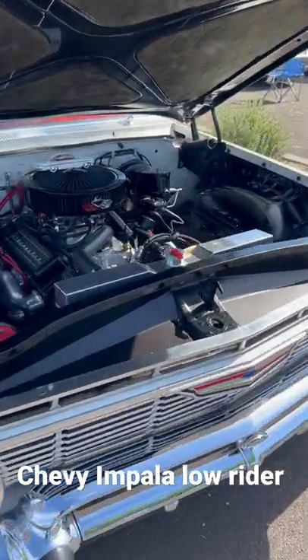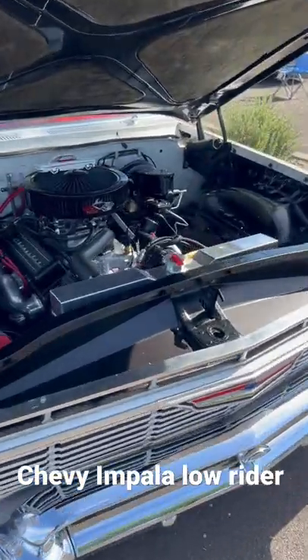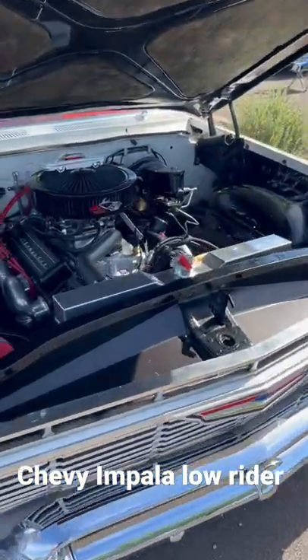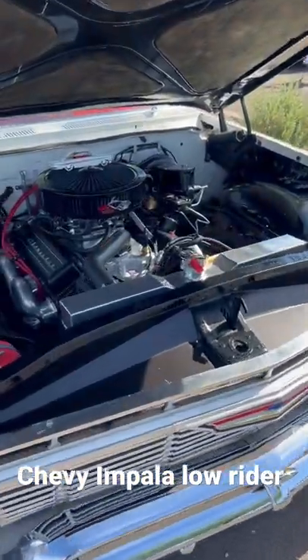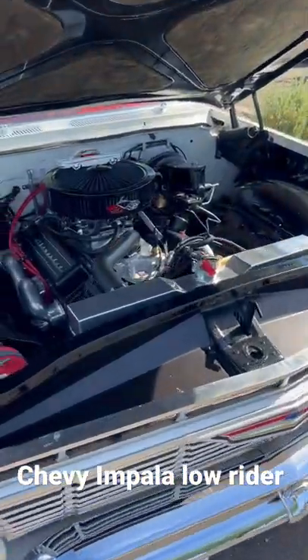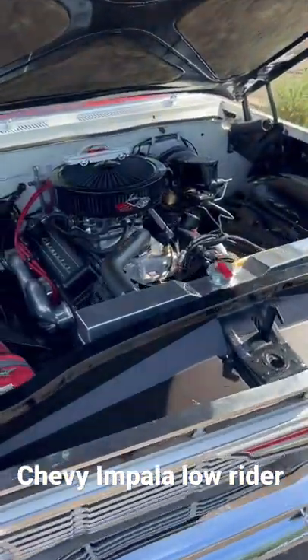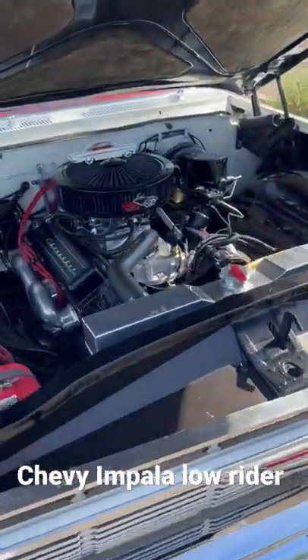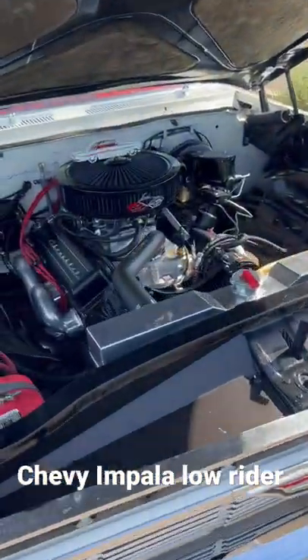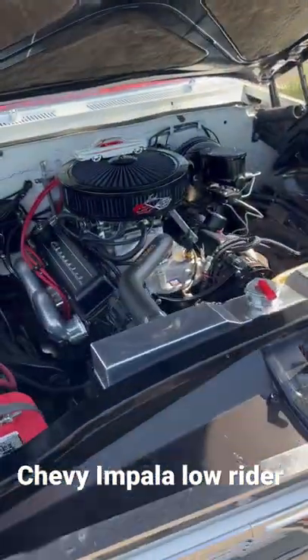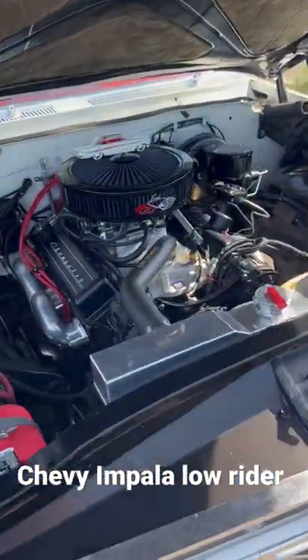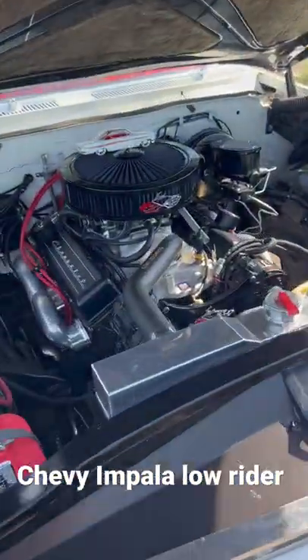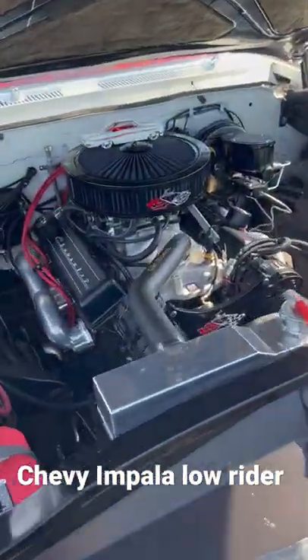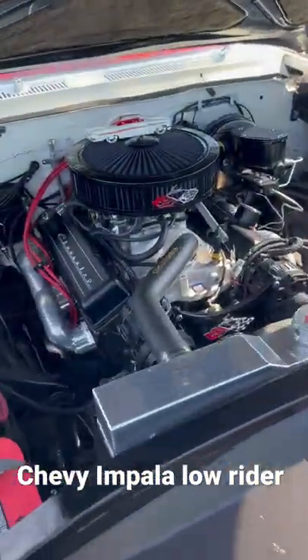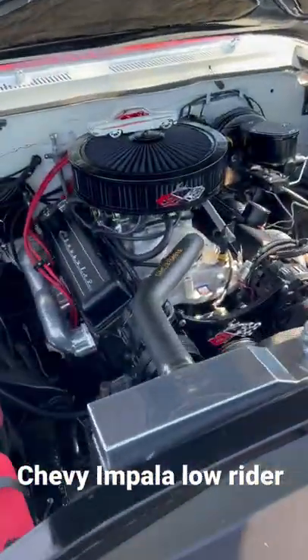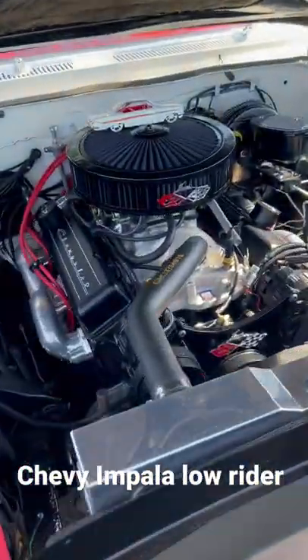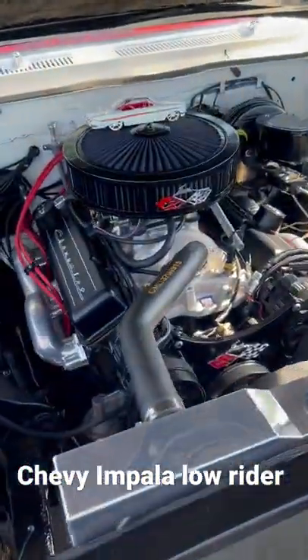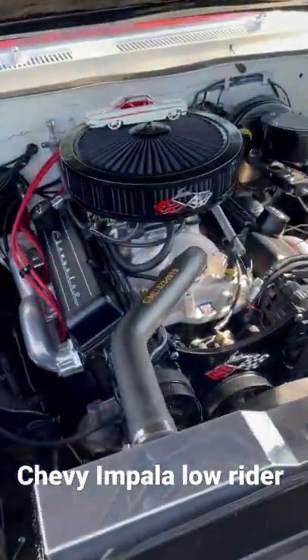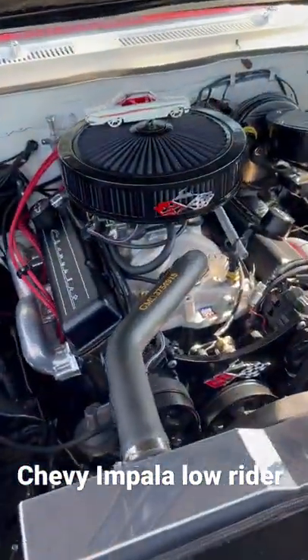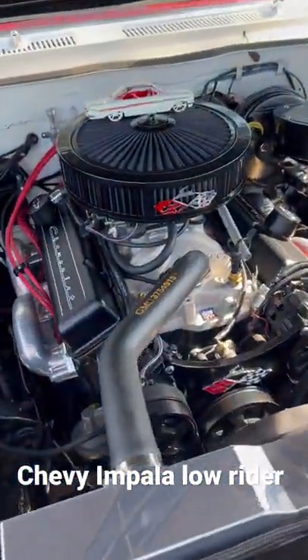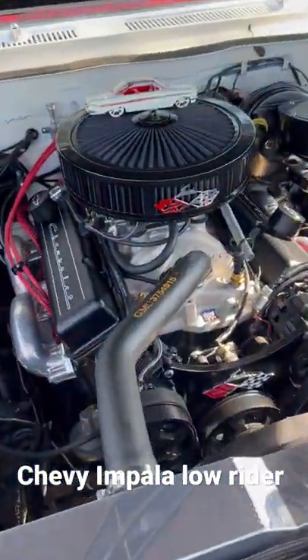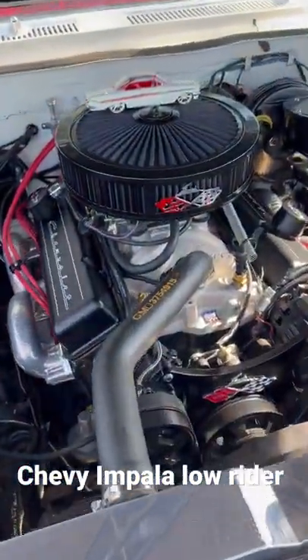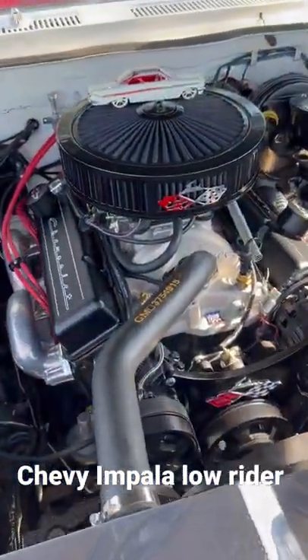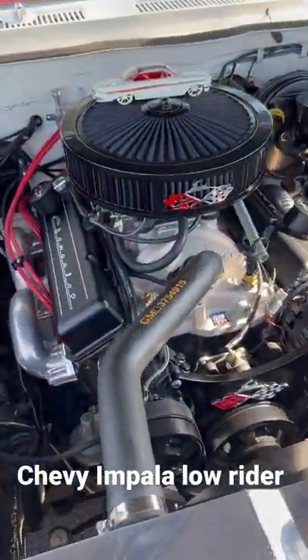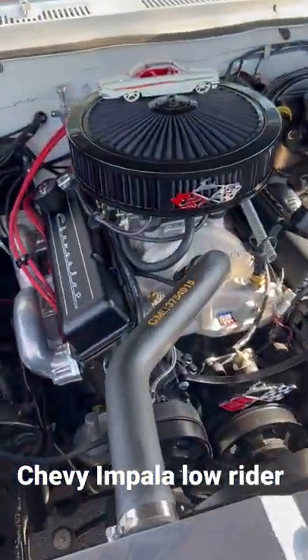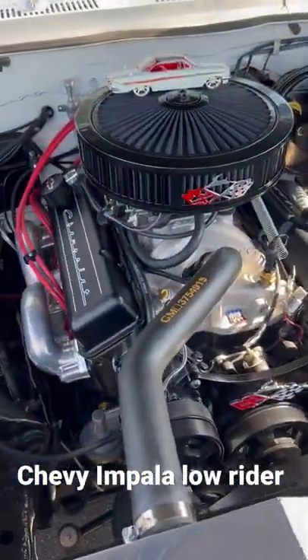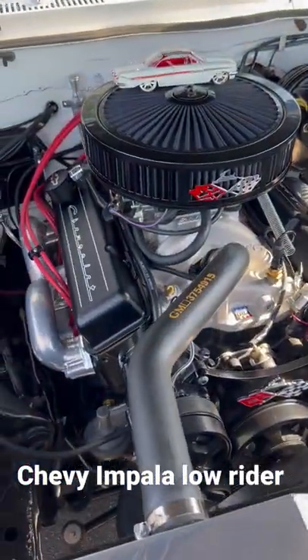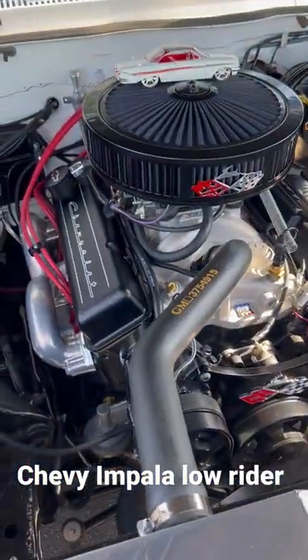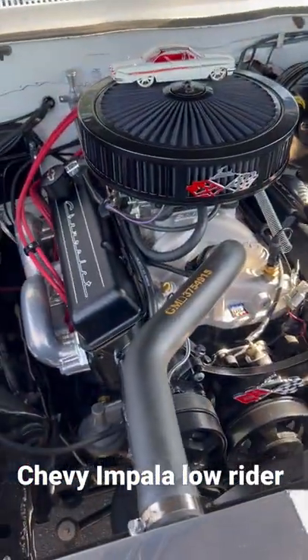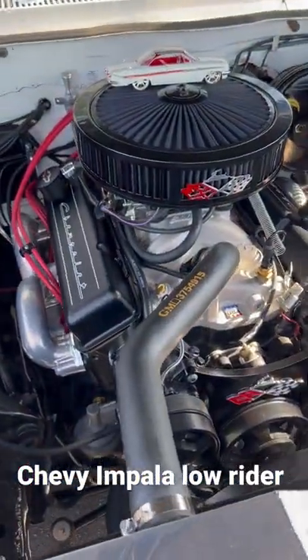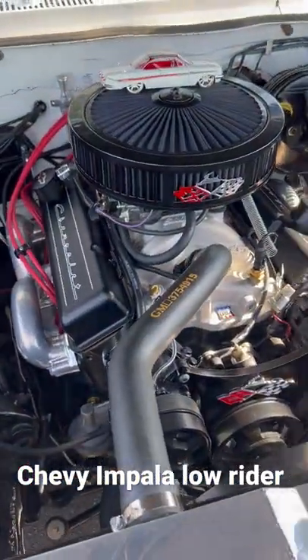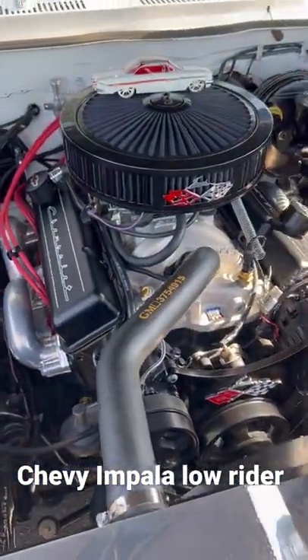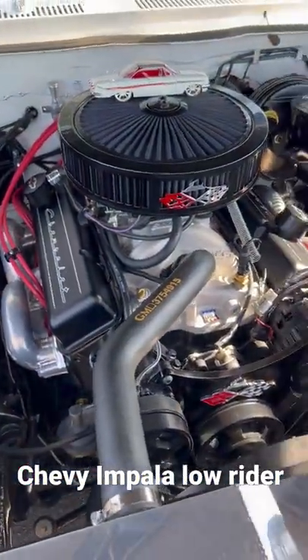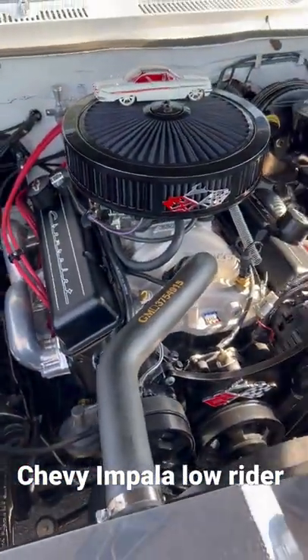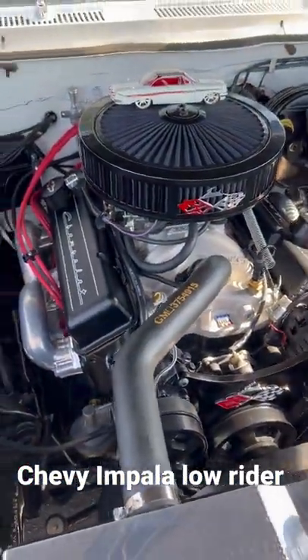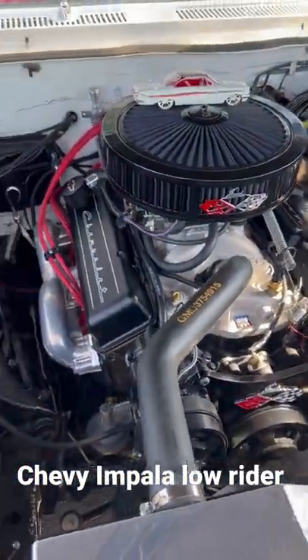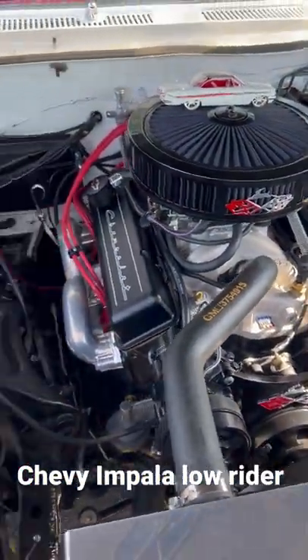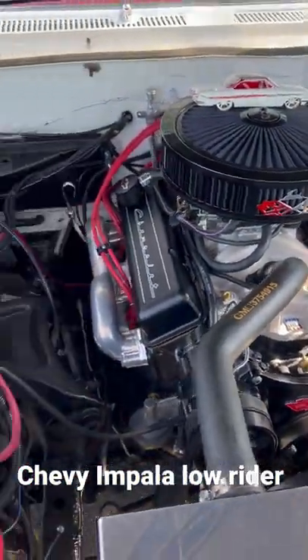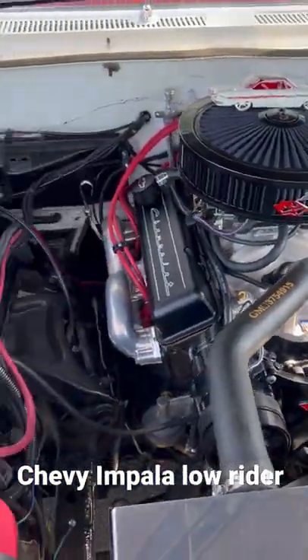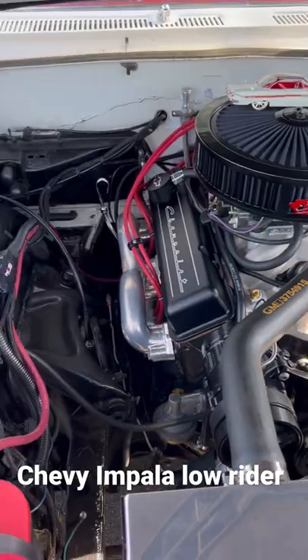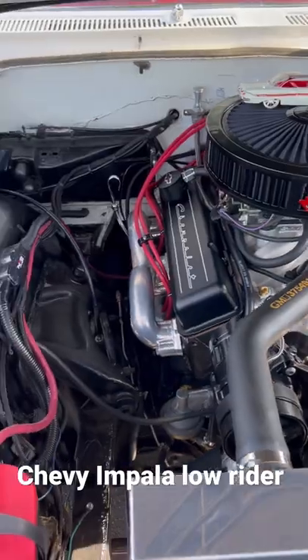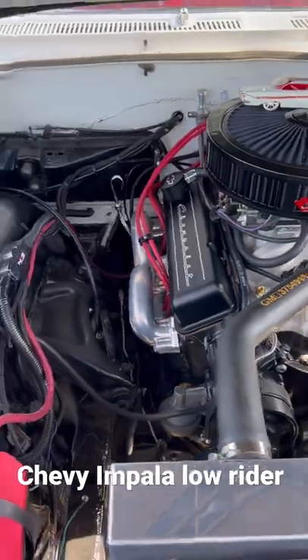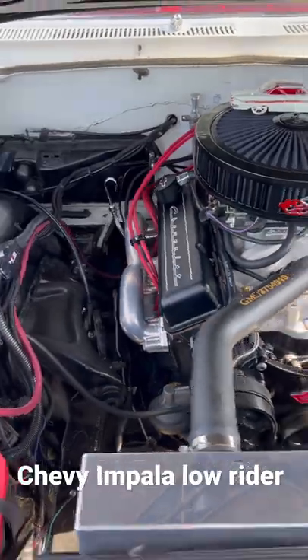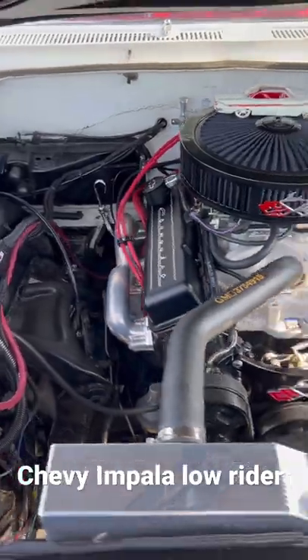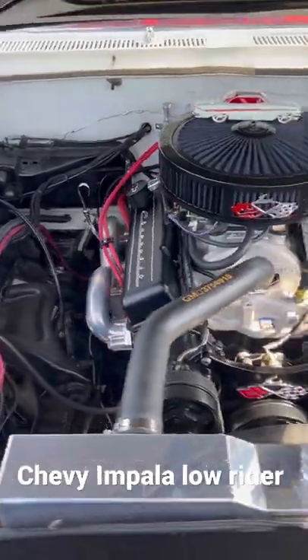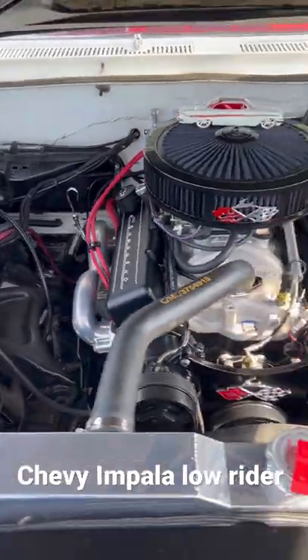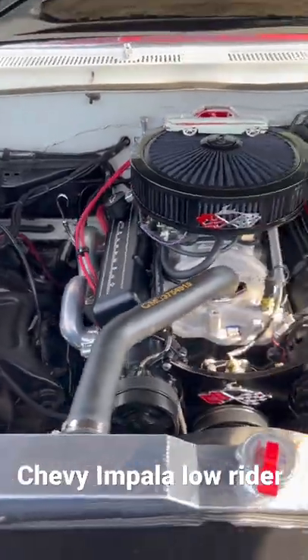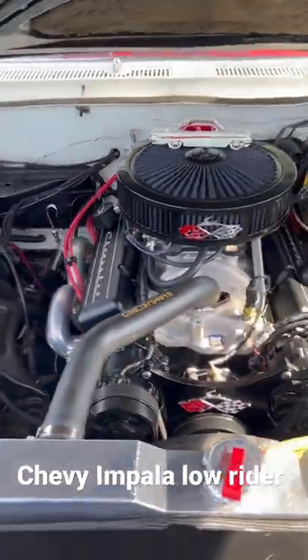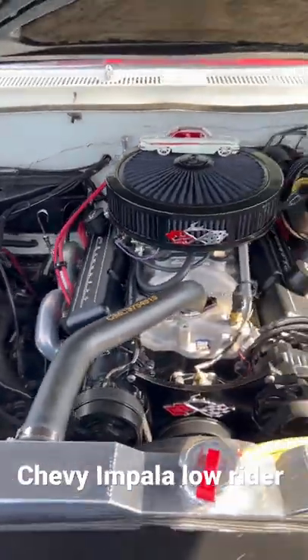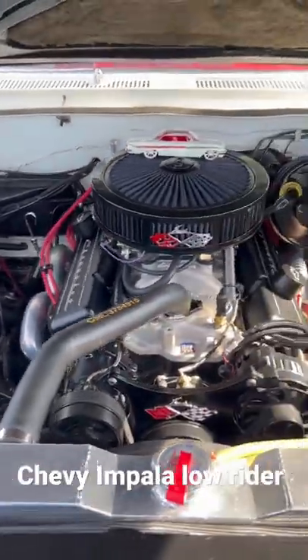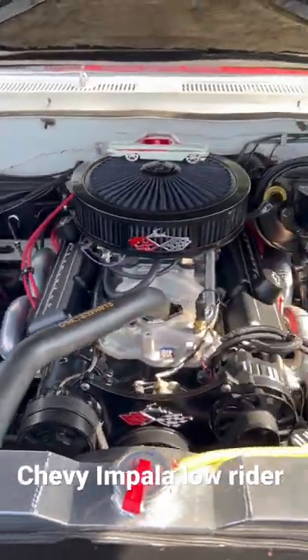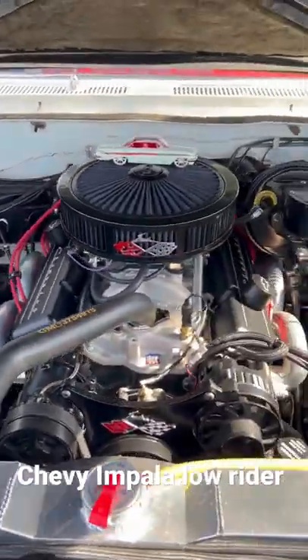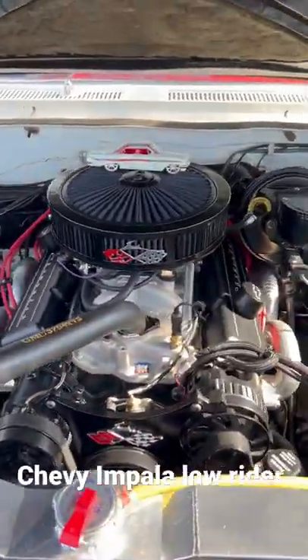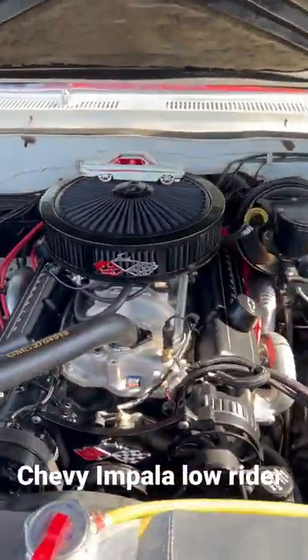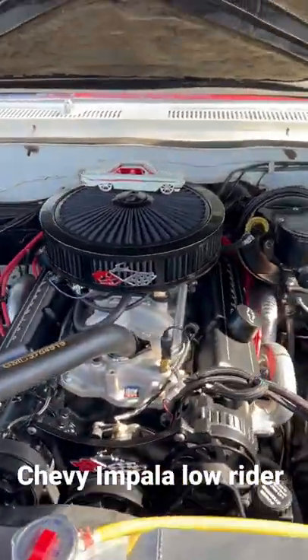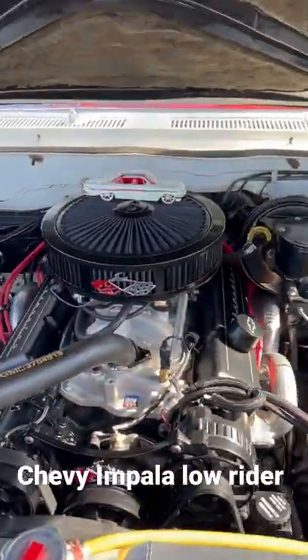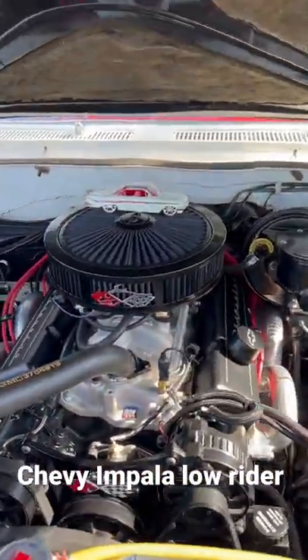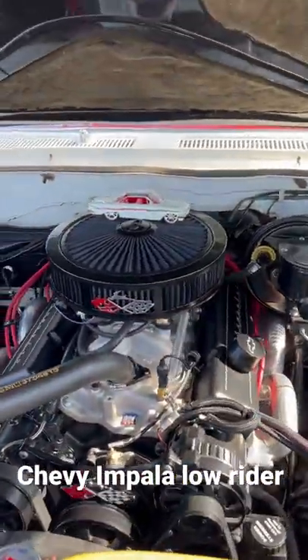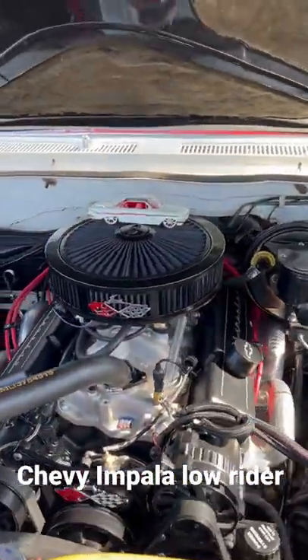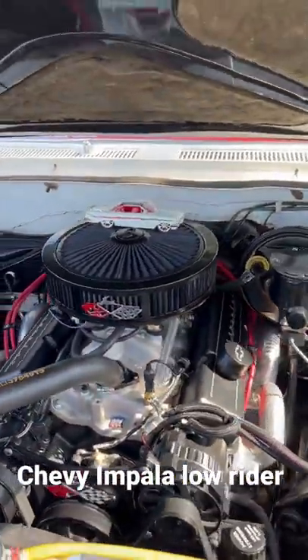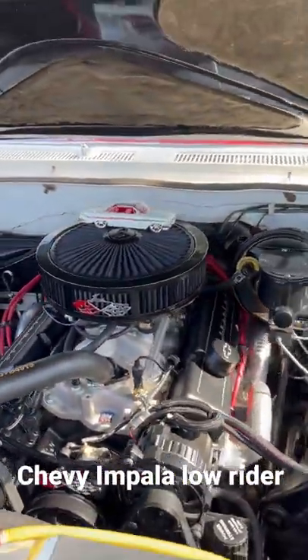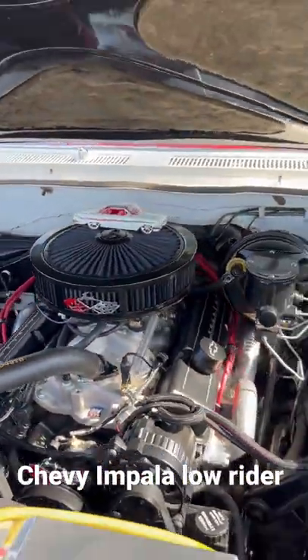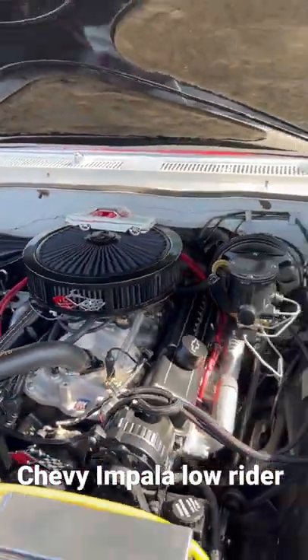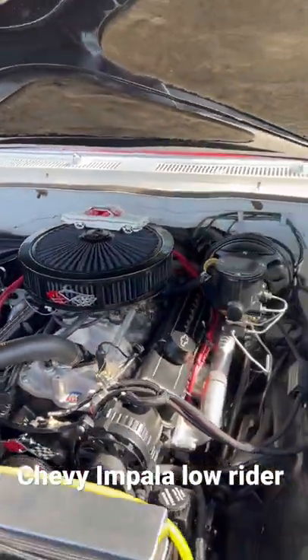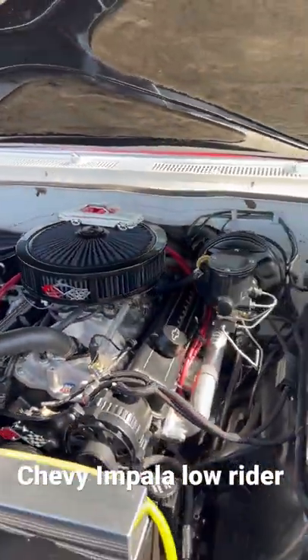Look at this beautiful engine. A lot of black chrome in it — everything black chrome done.